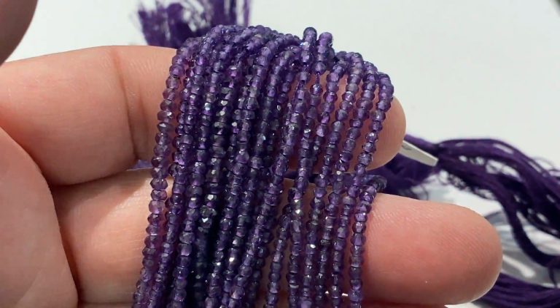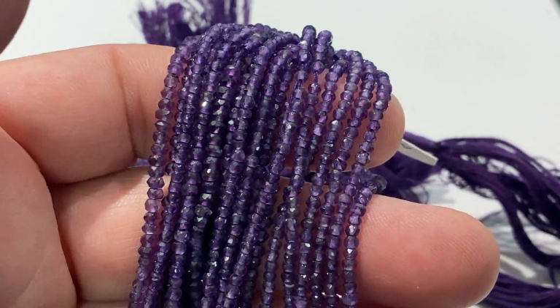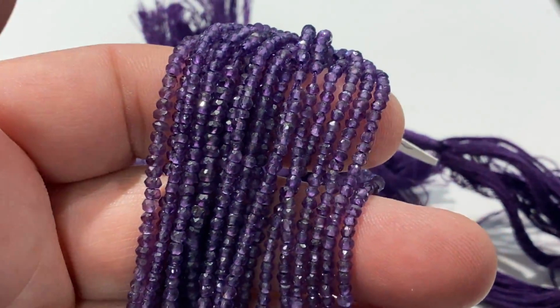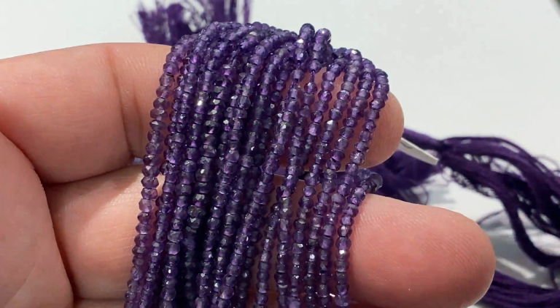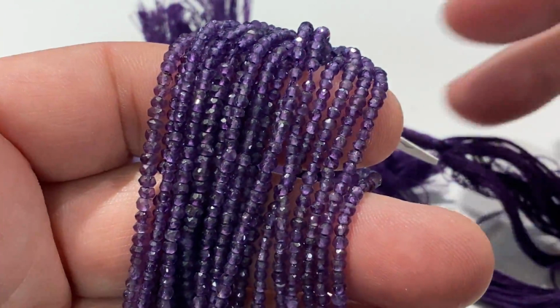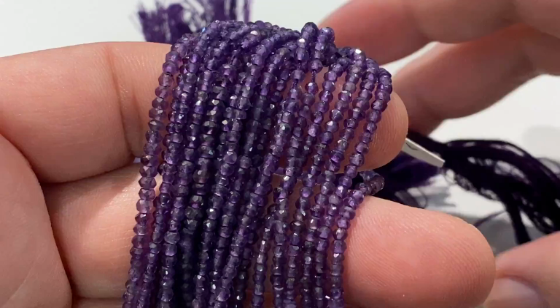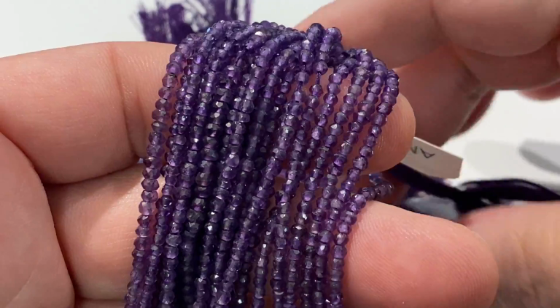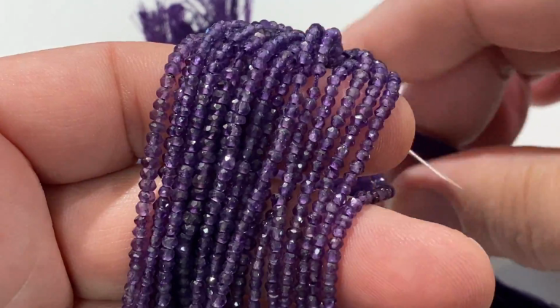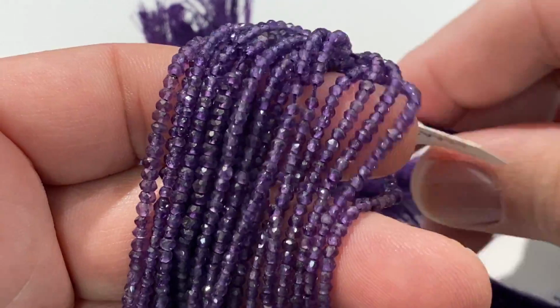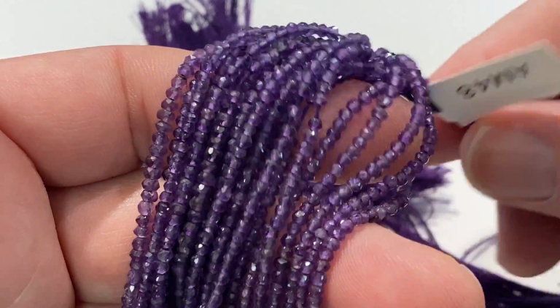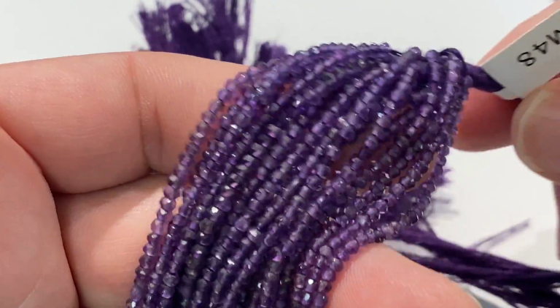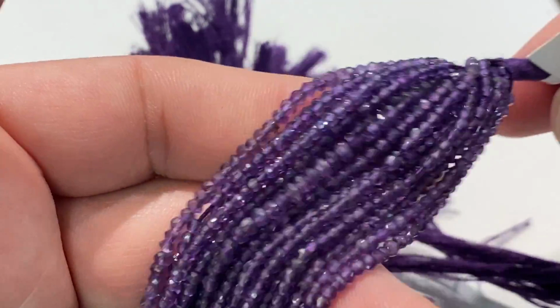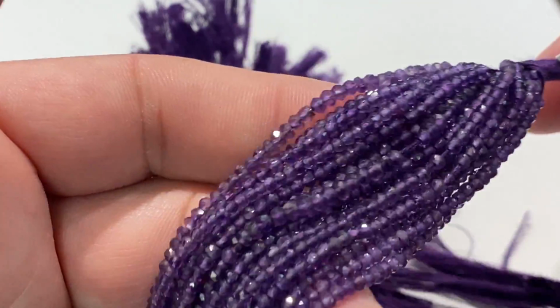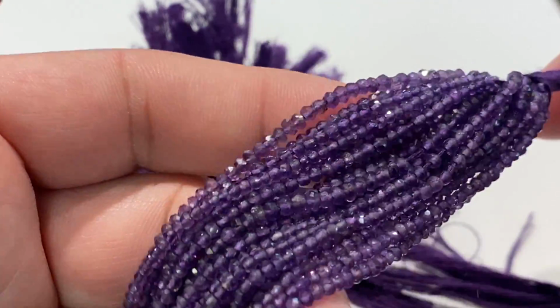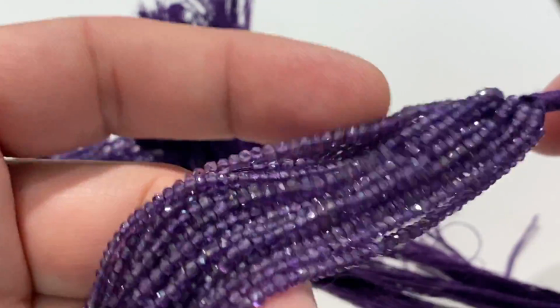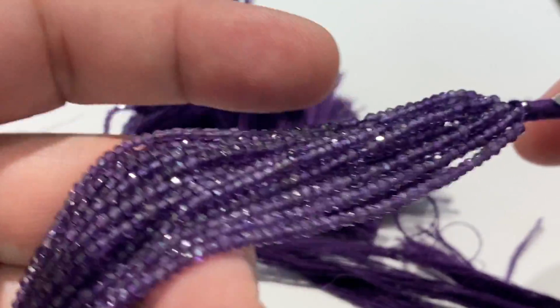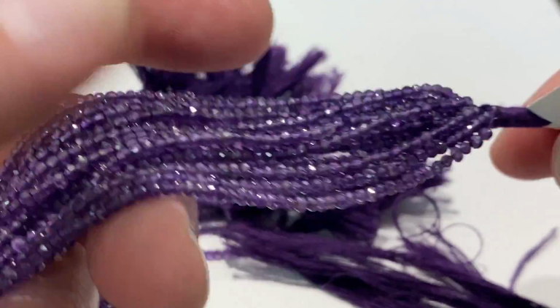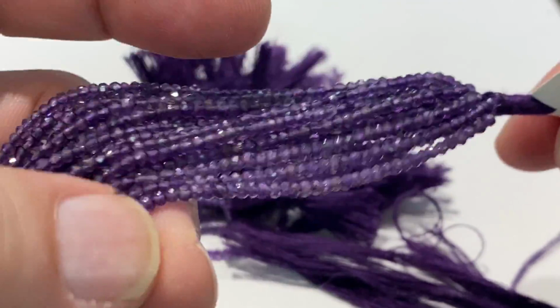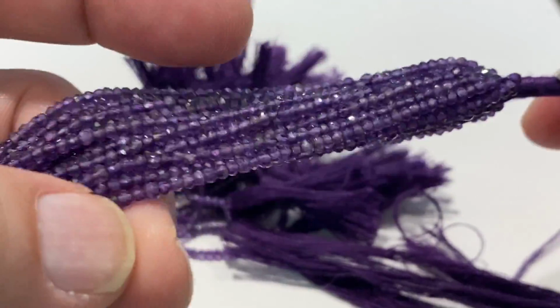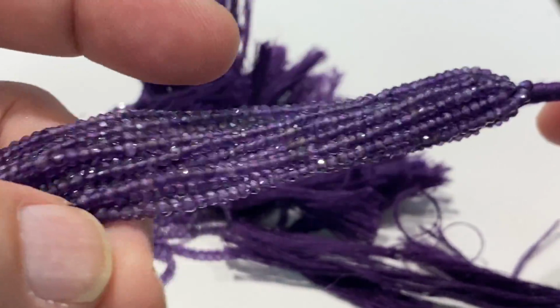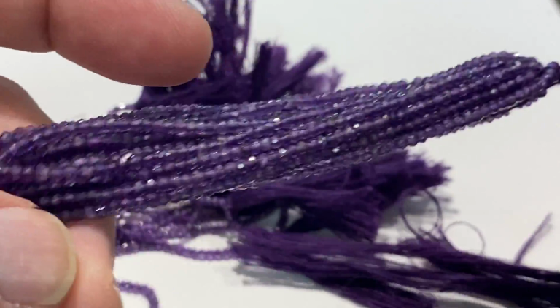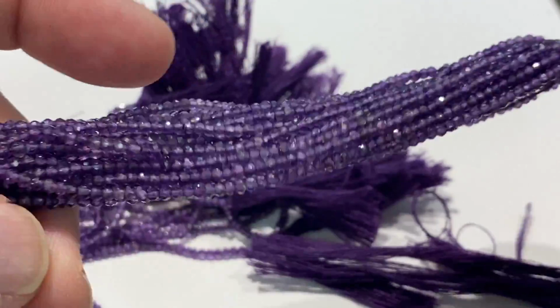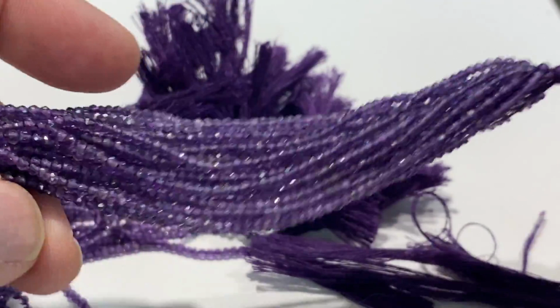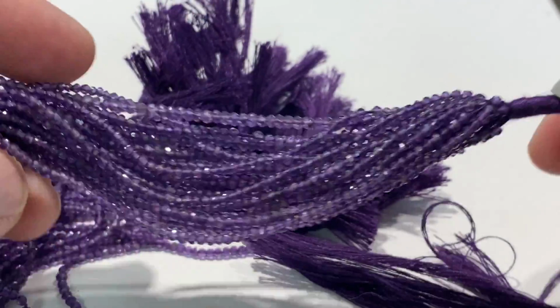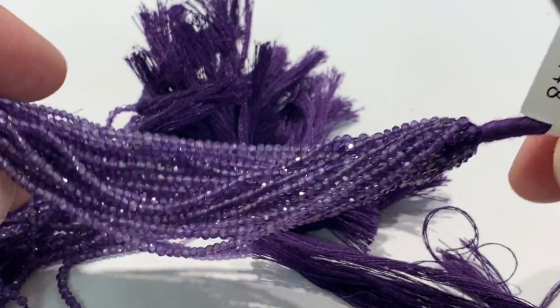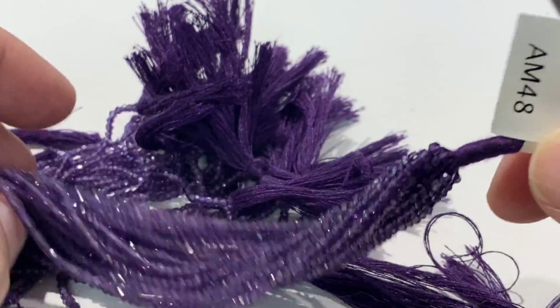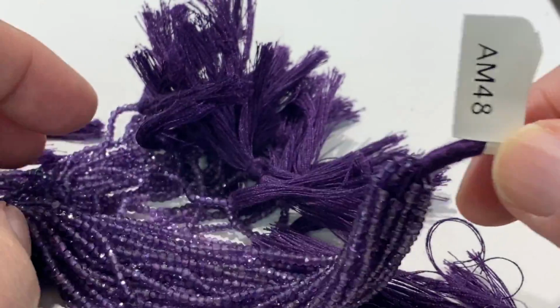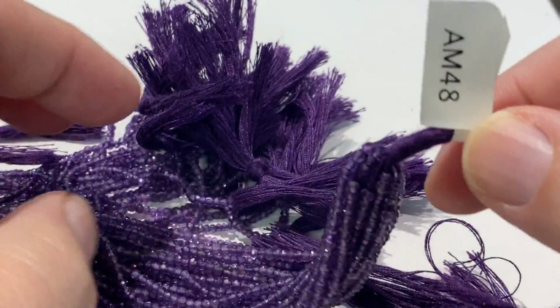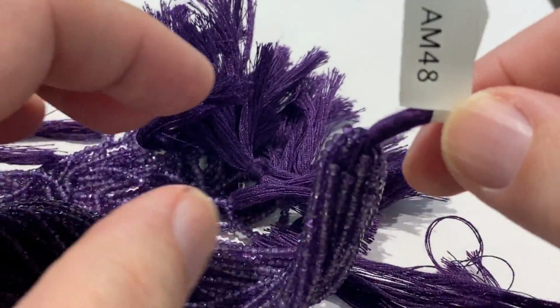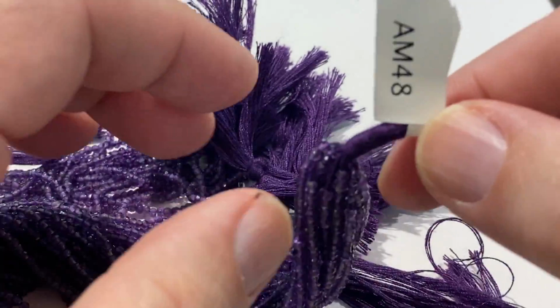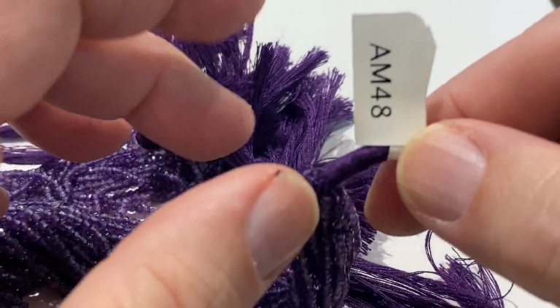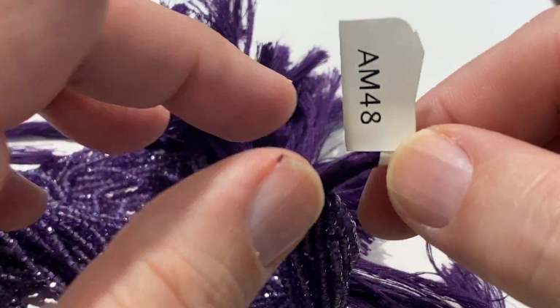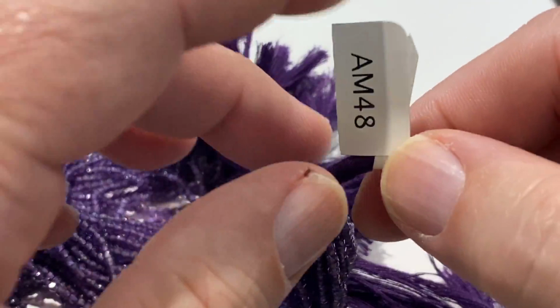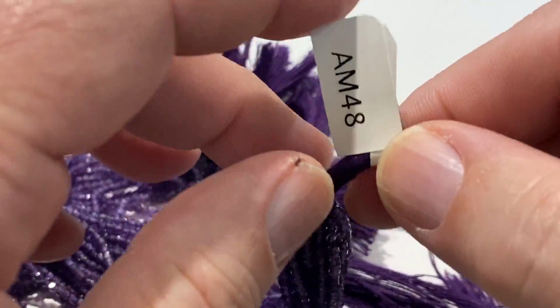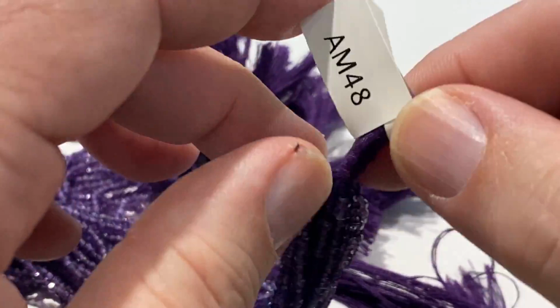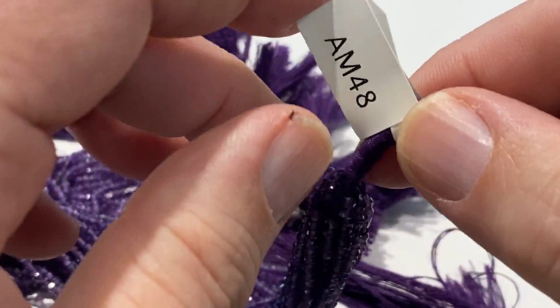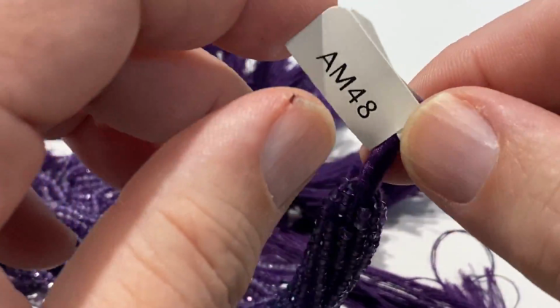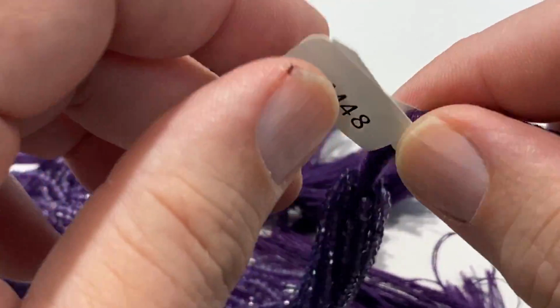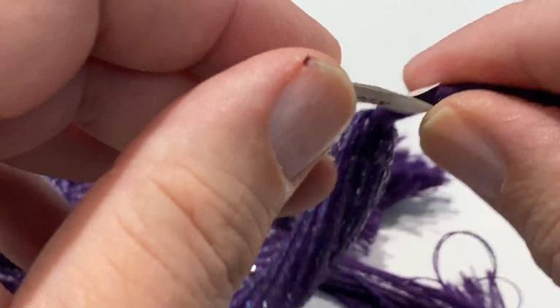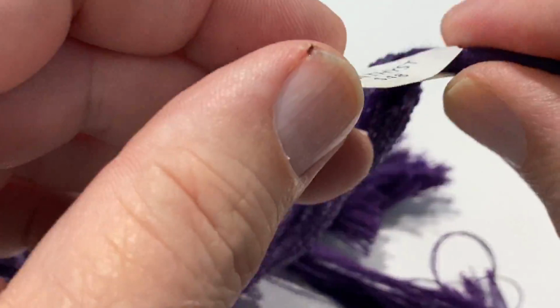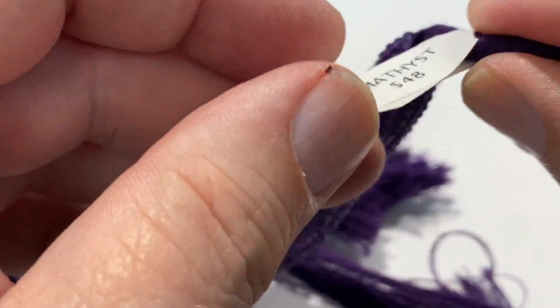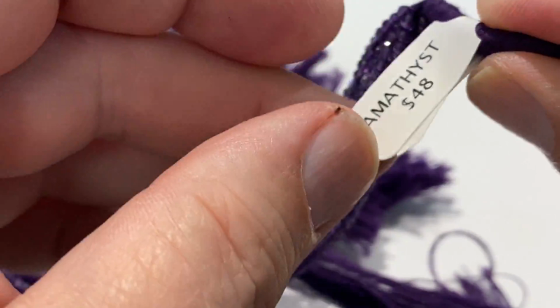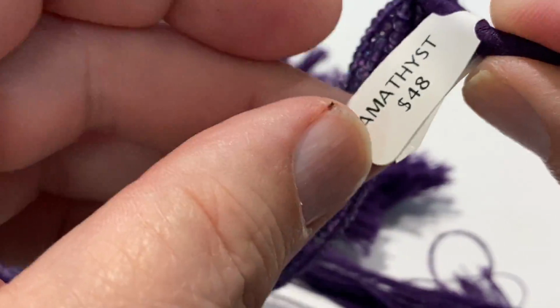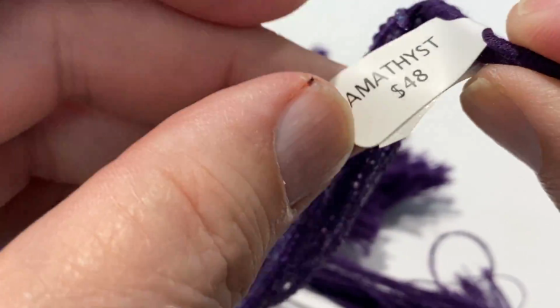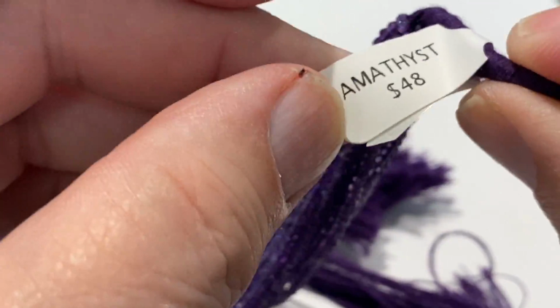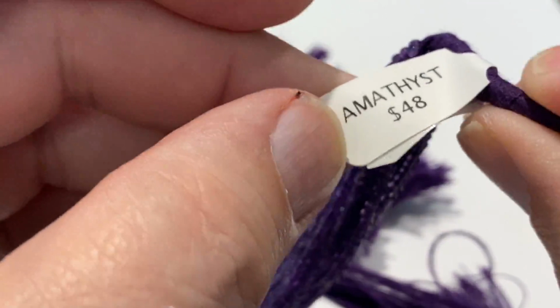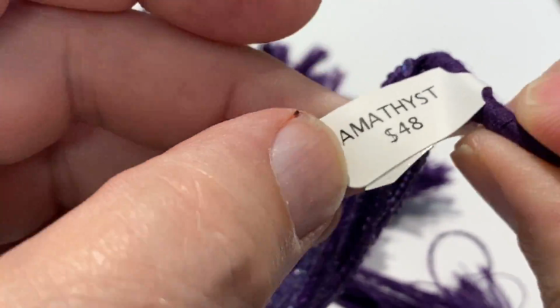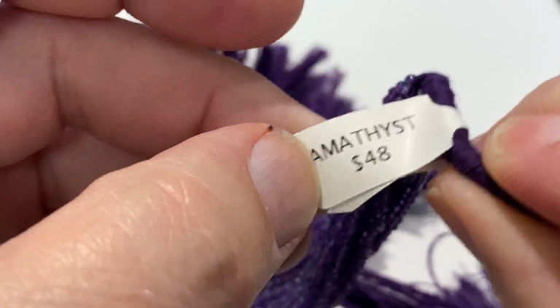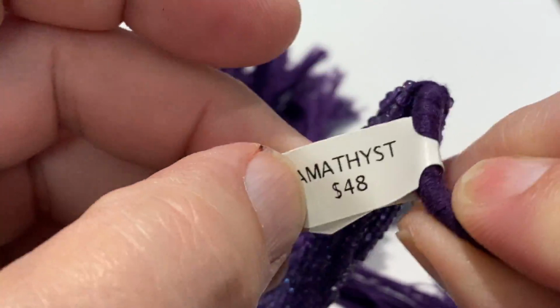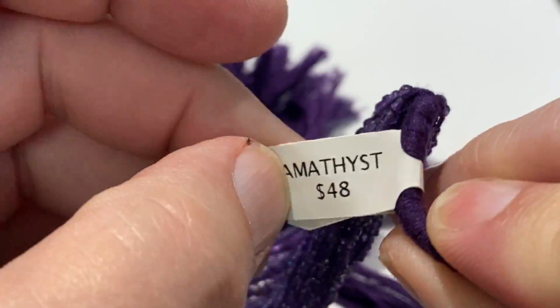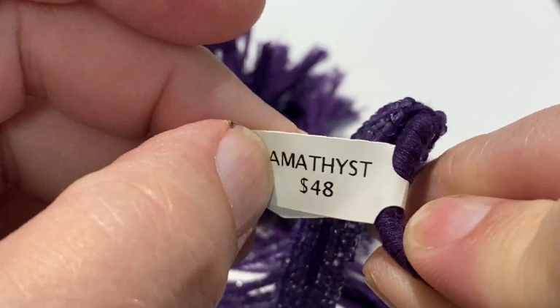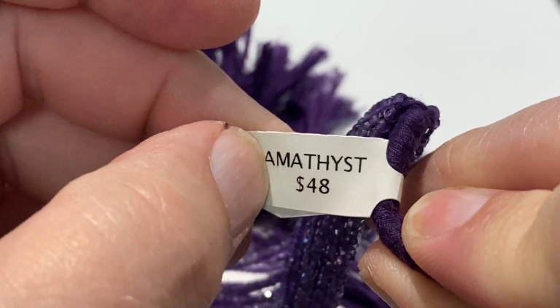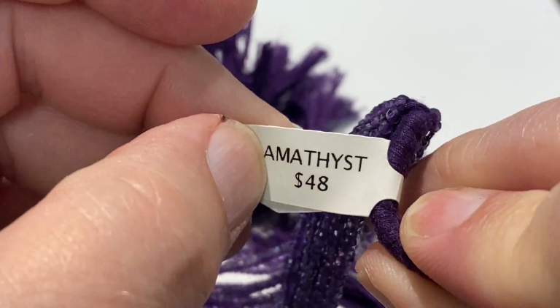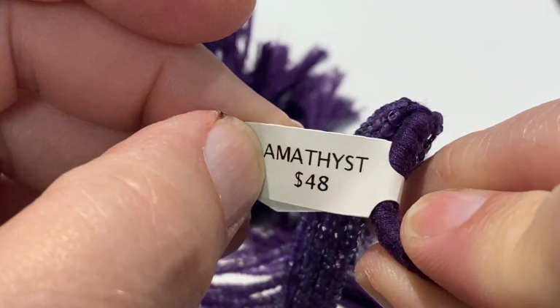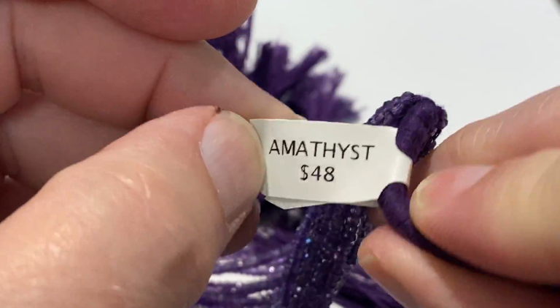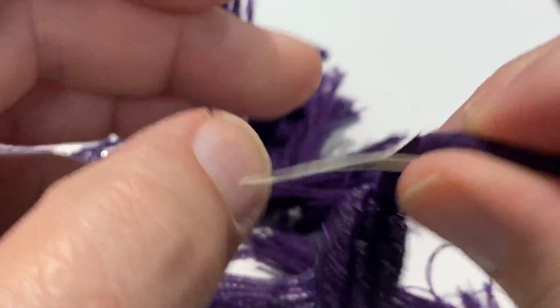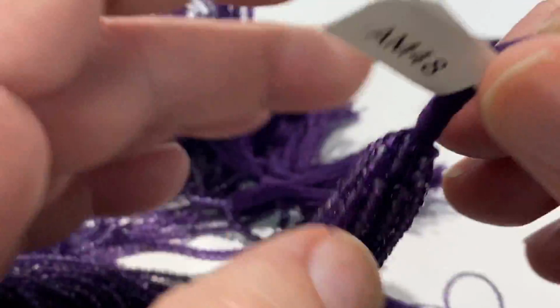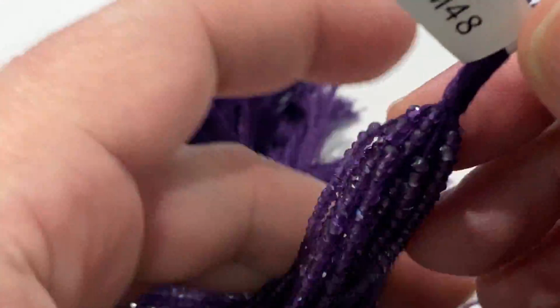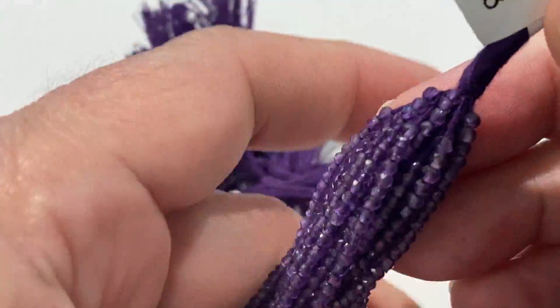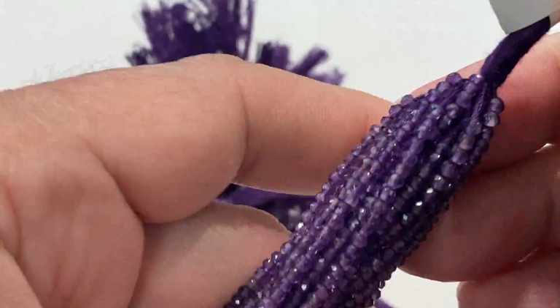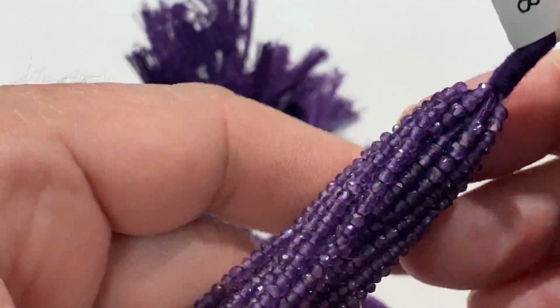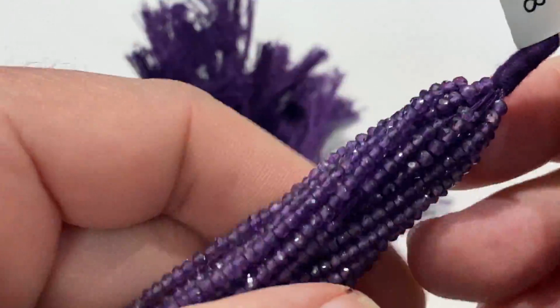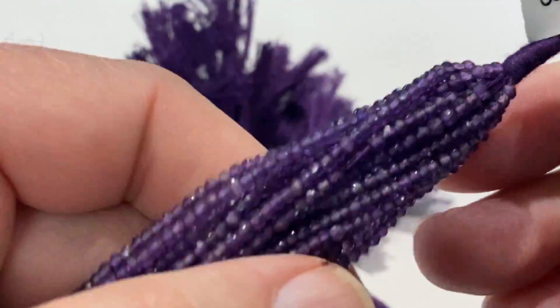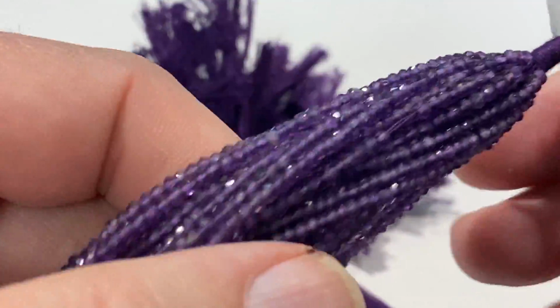Strands are 16 inches long and we're going to do a real good deal on these. These were $48 a strand — now $20 a strand.